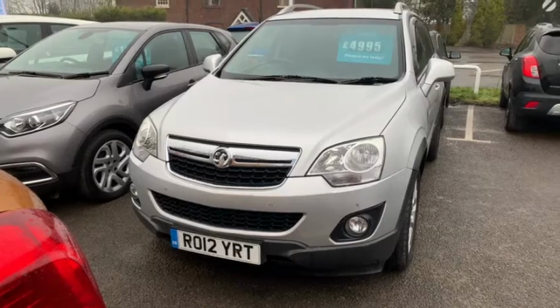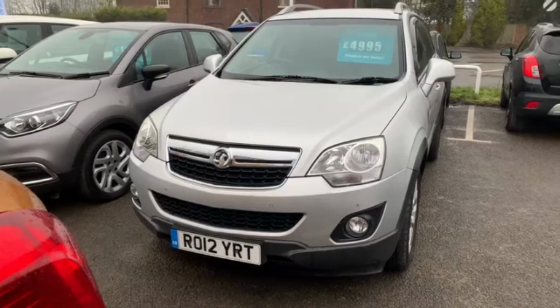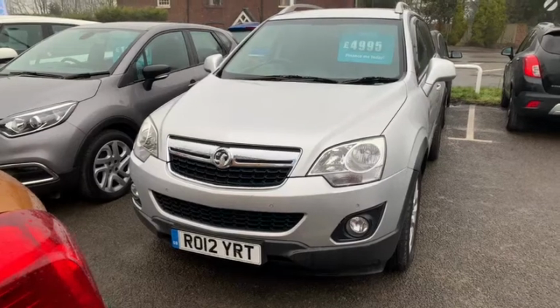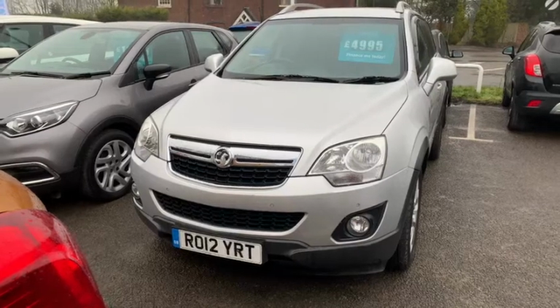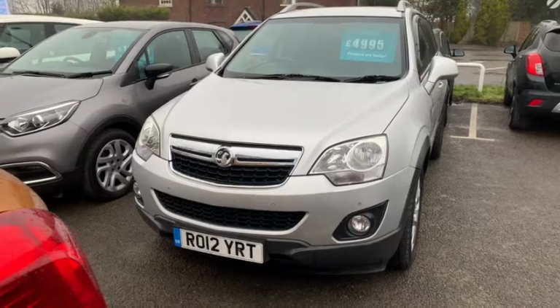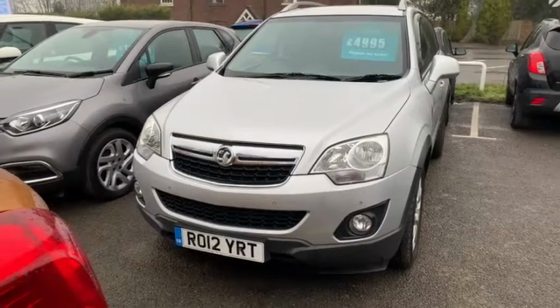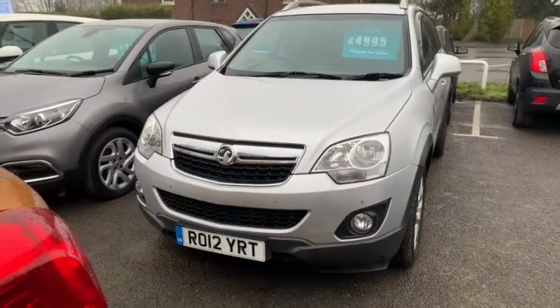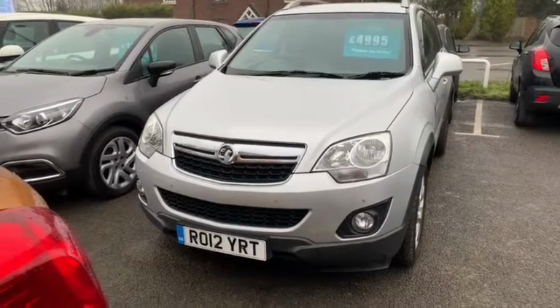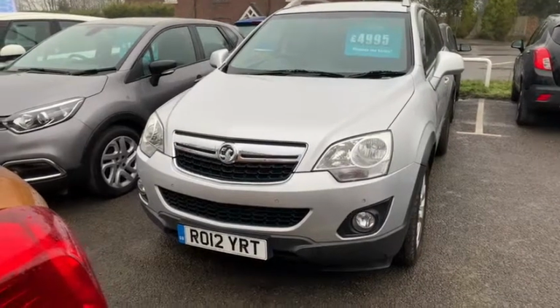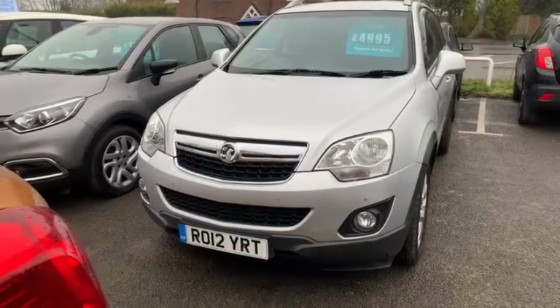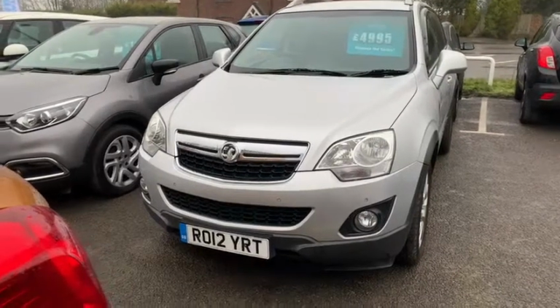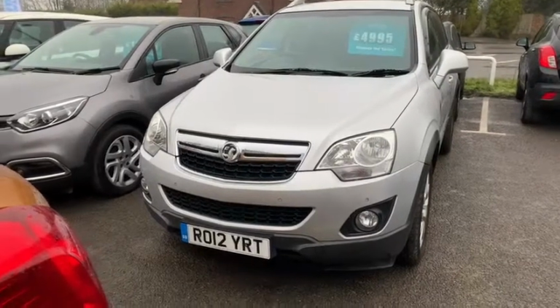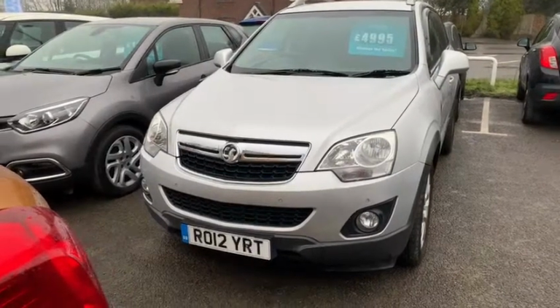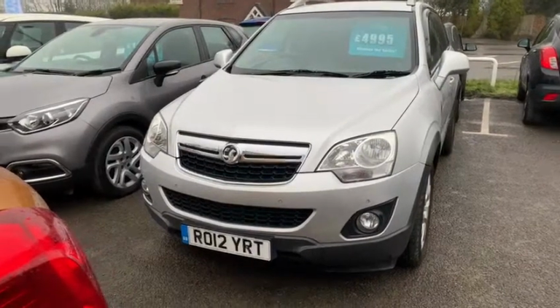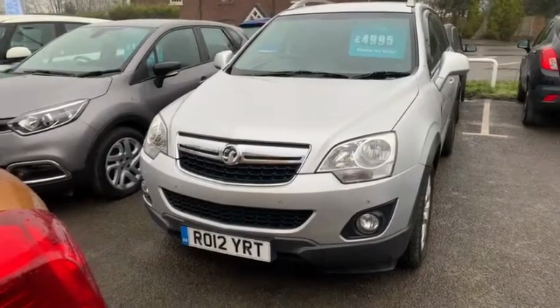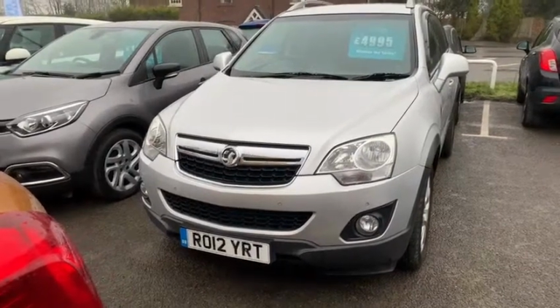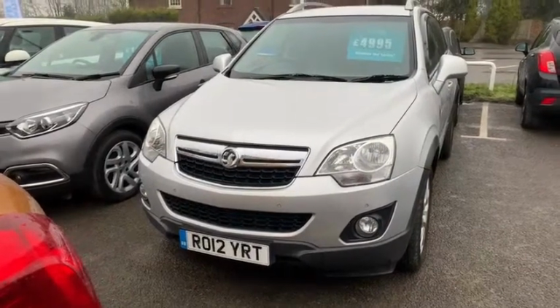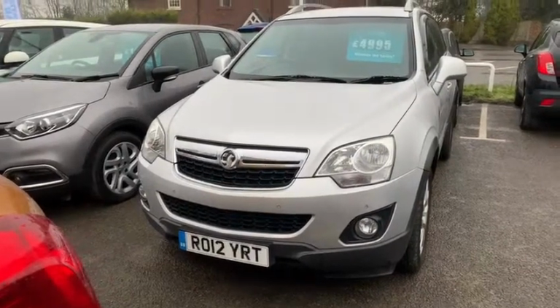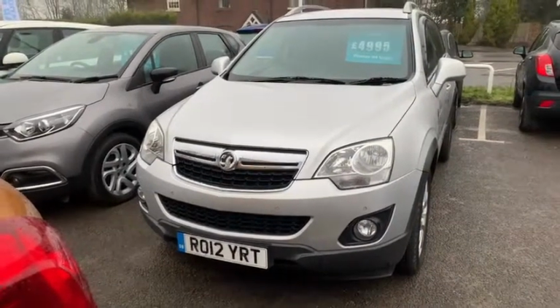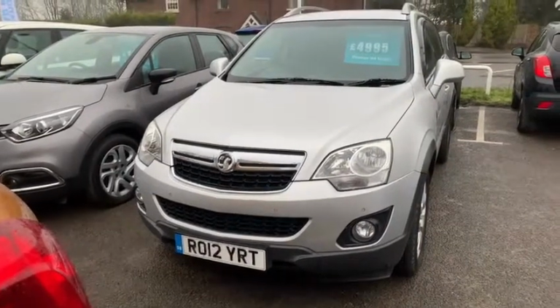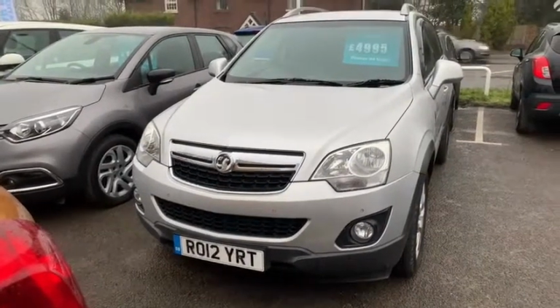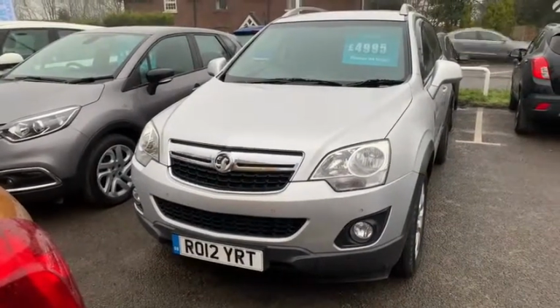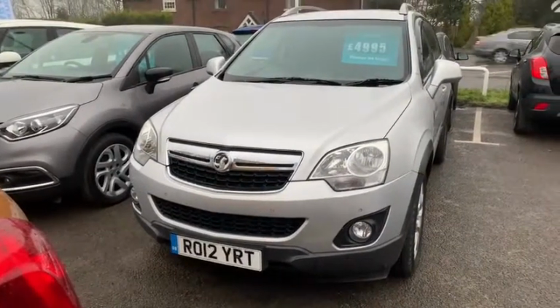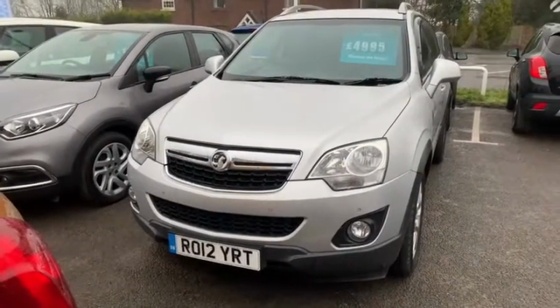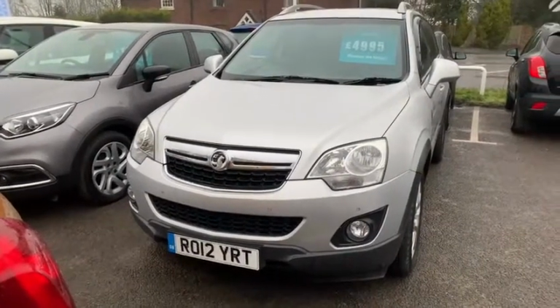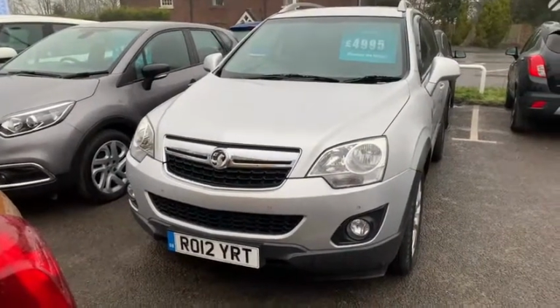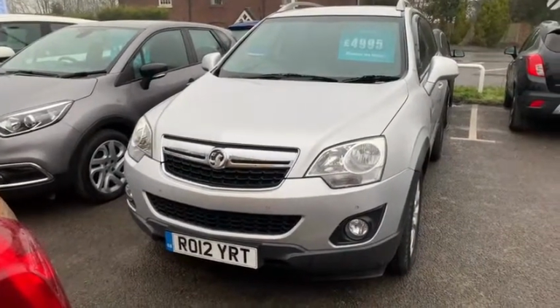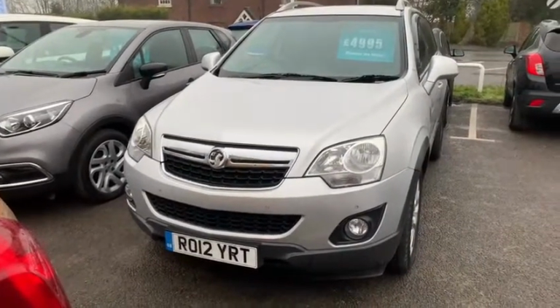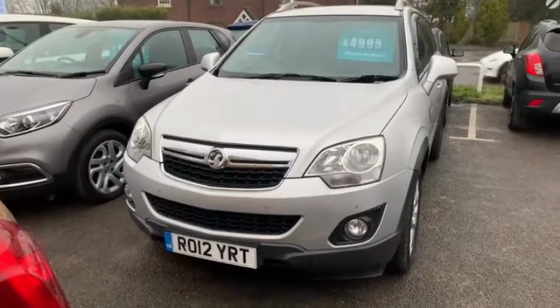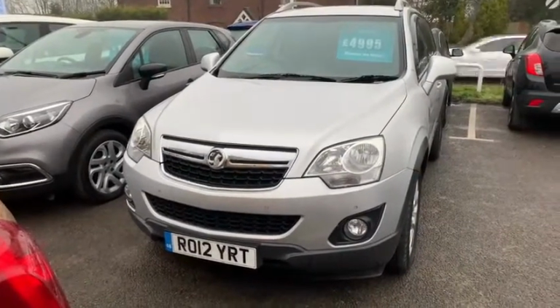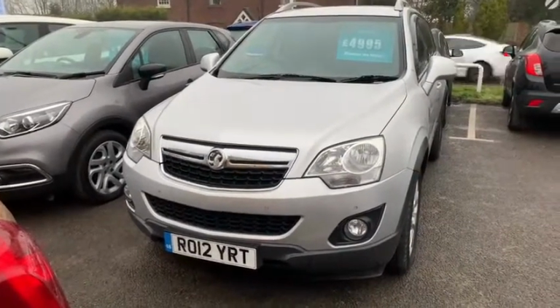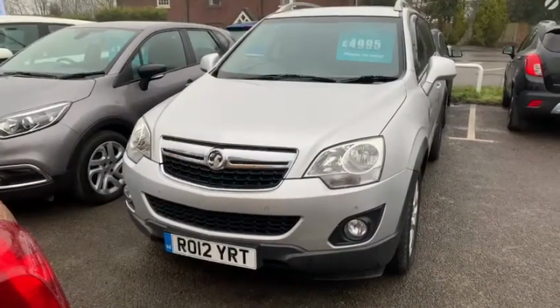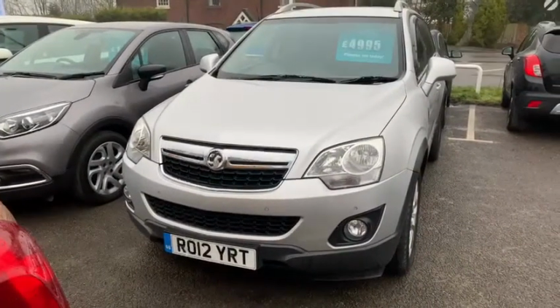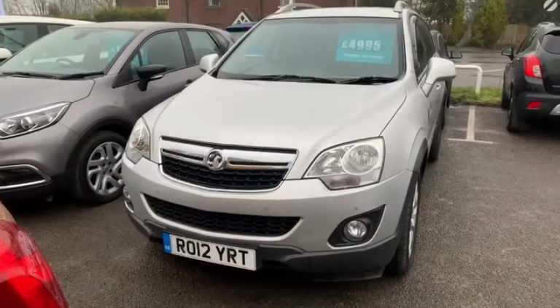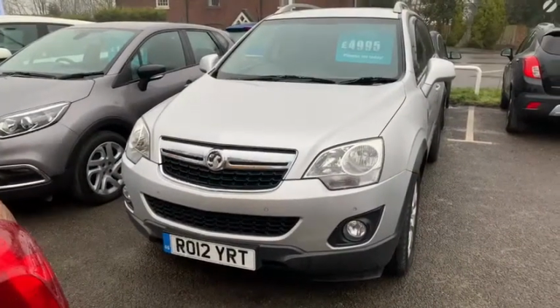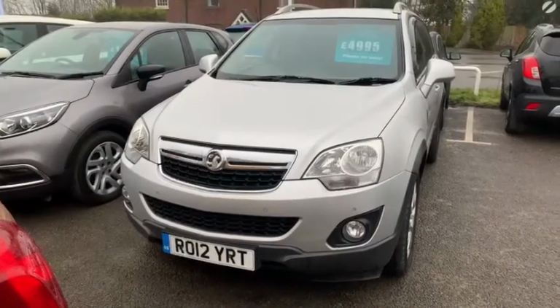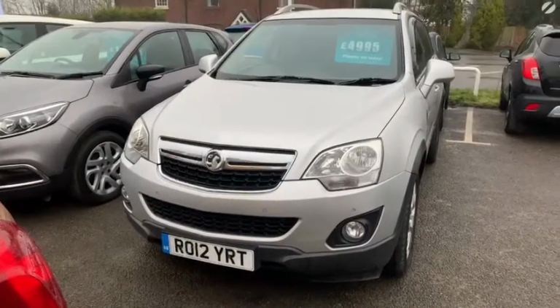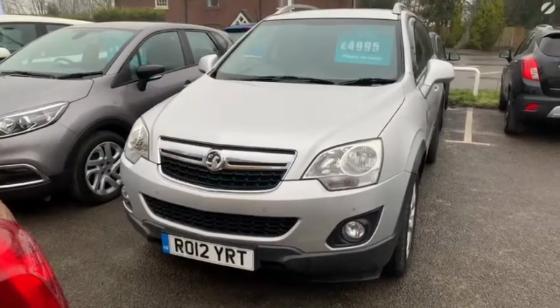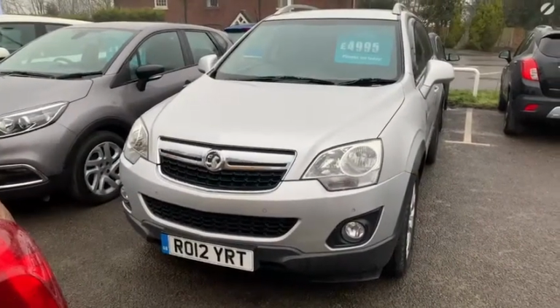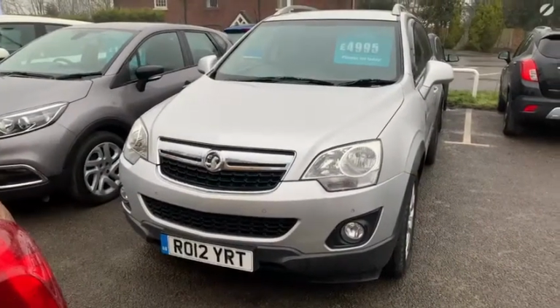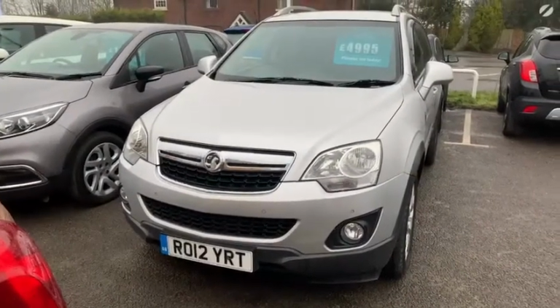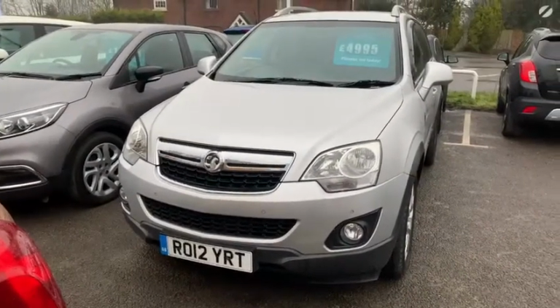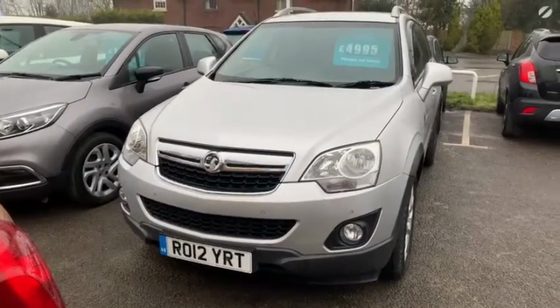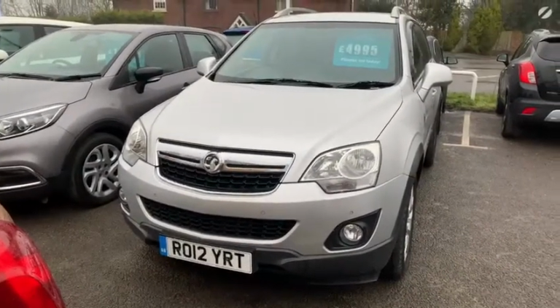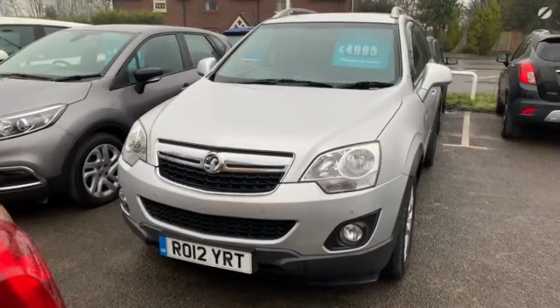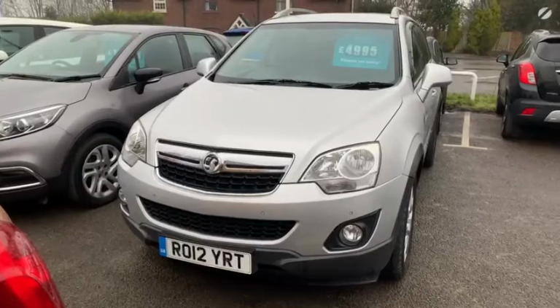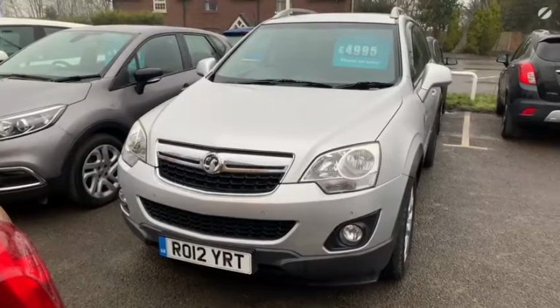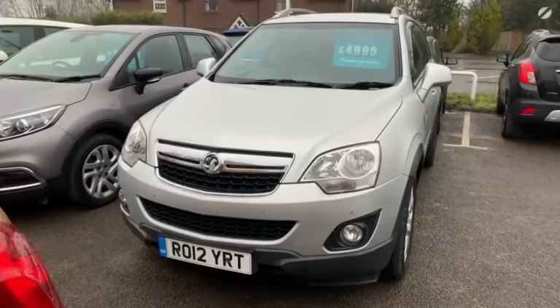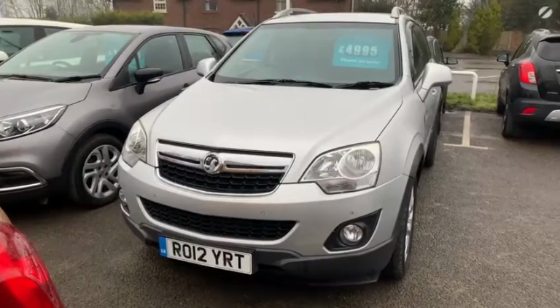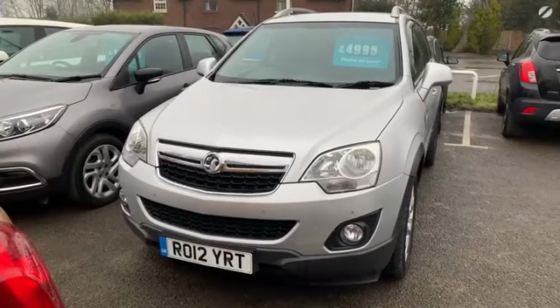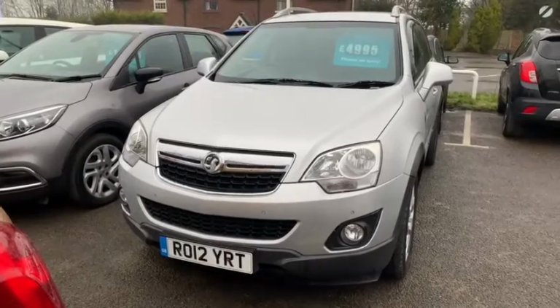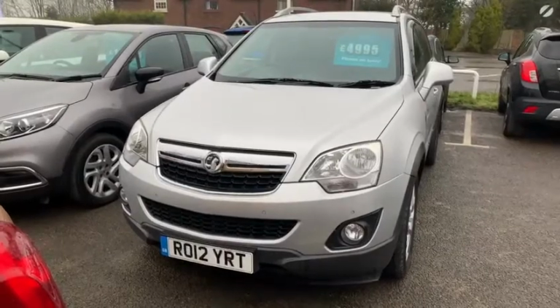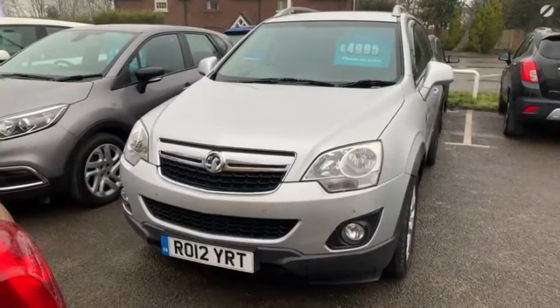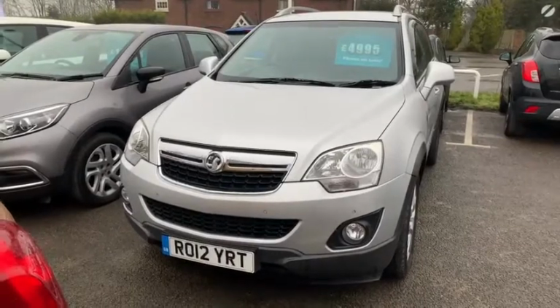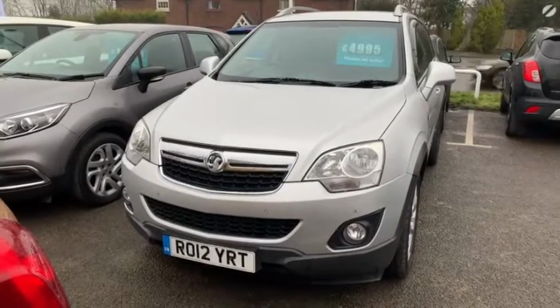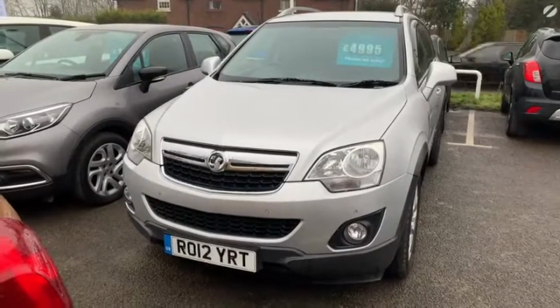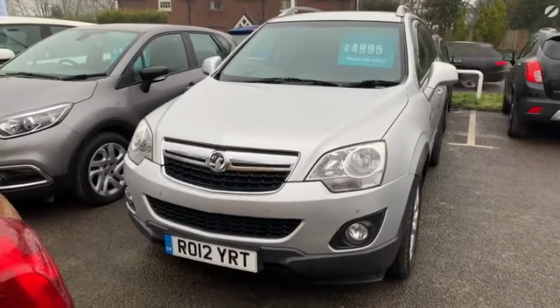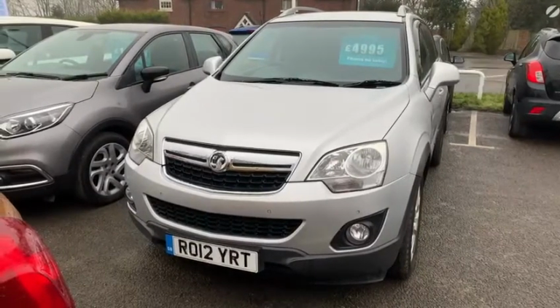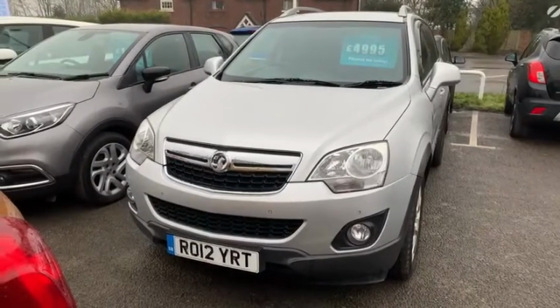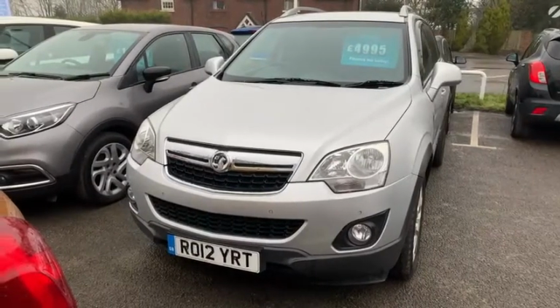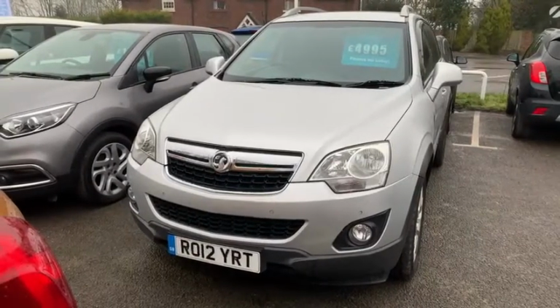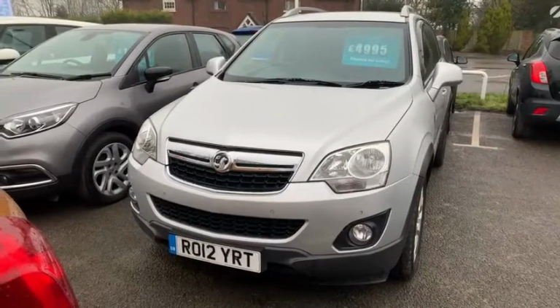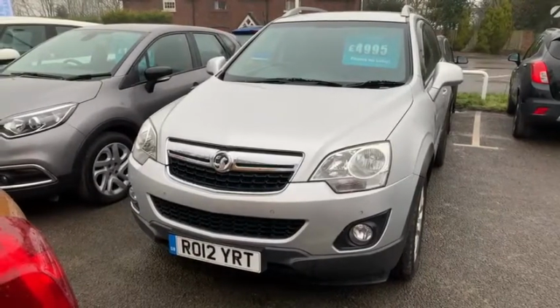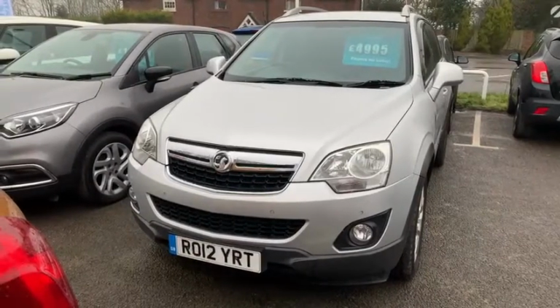Hello, good afternoon, this is National Car Hub. Today we are showing you around our 2012 Vauxhall Antara.